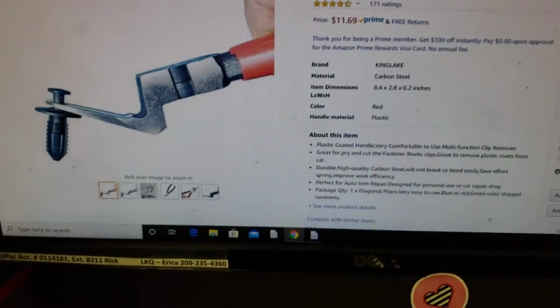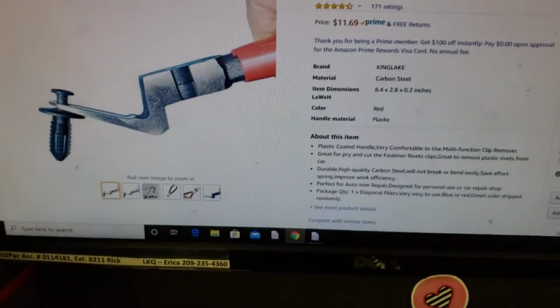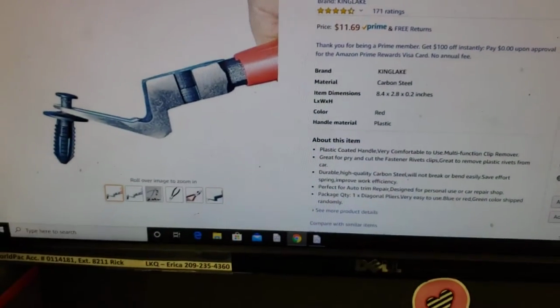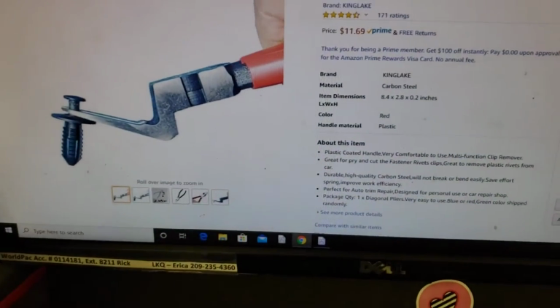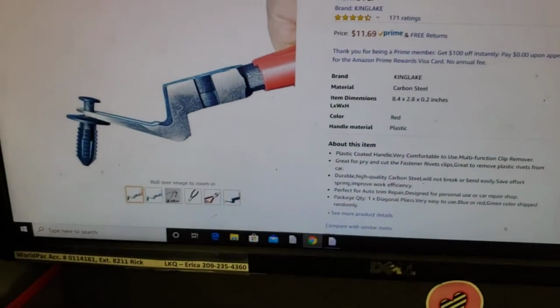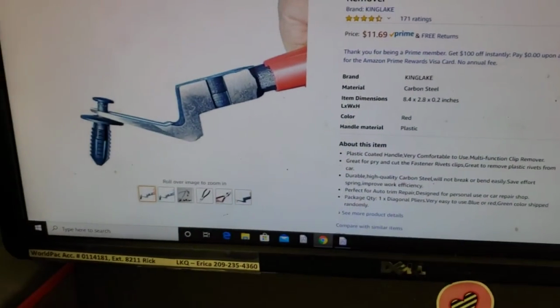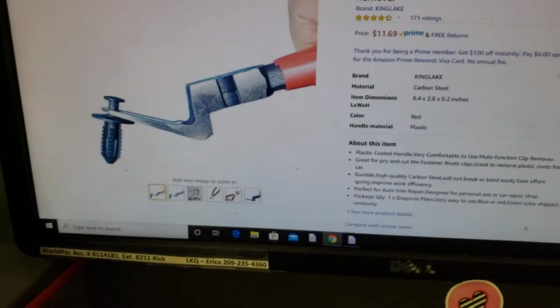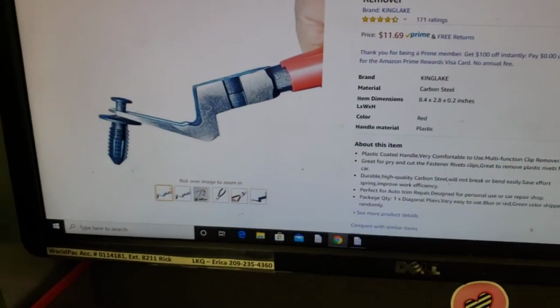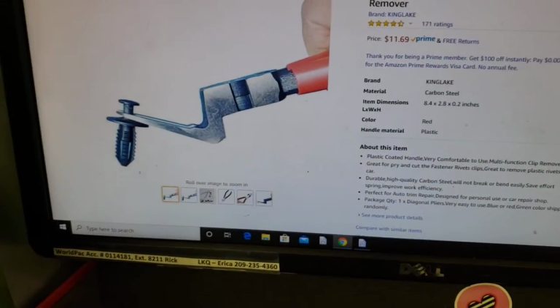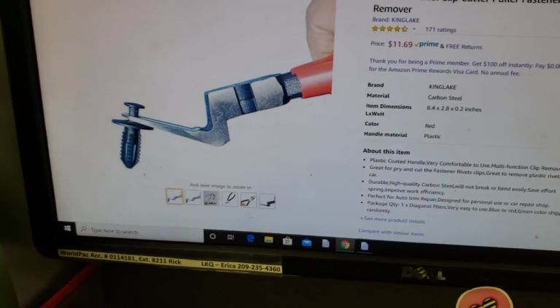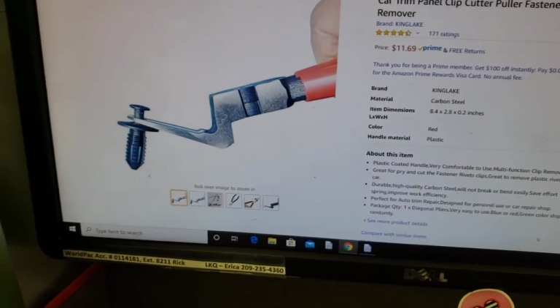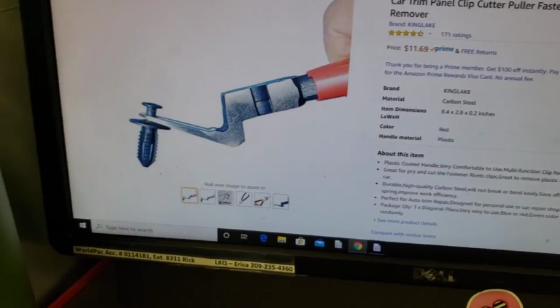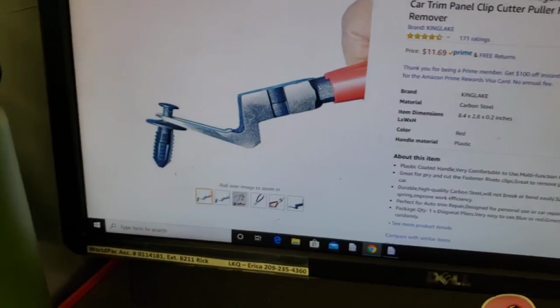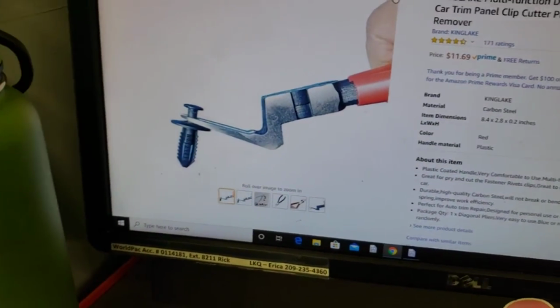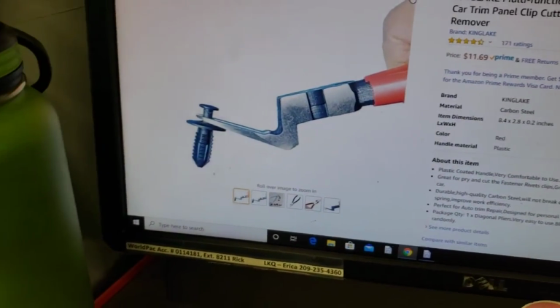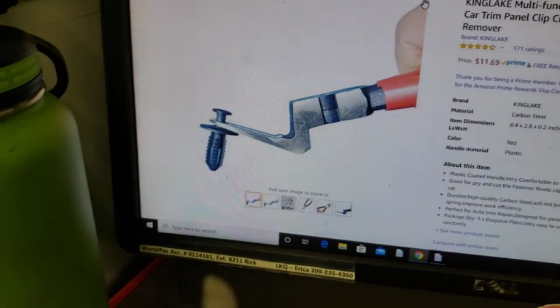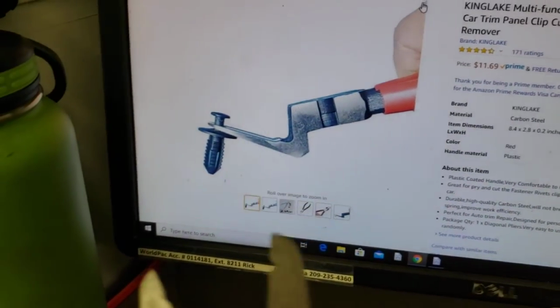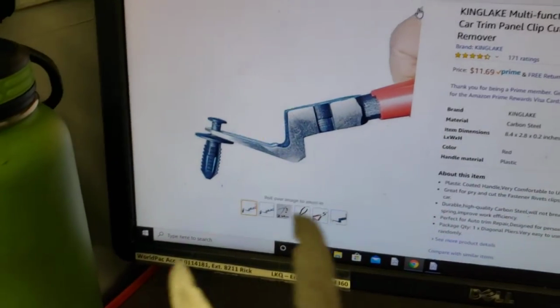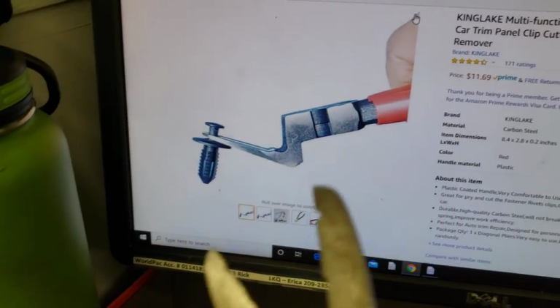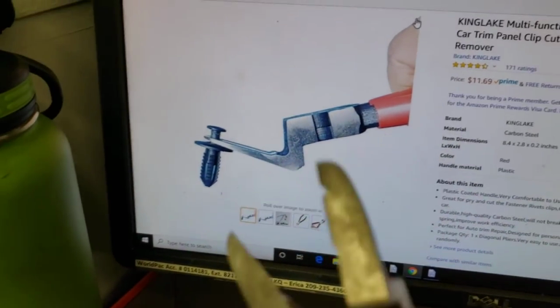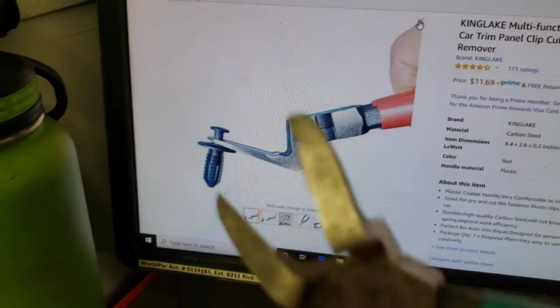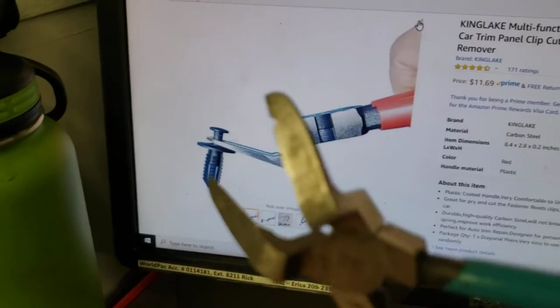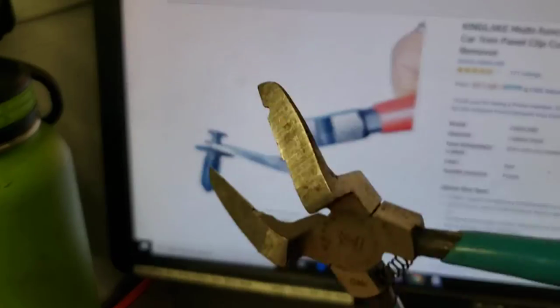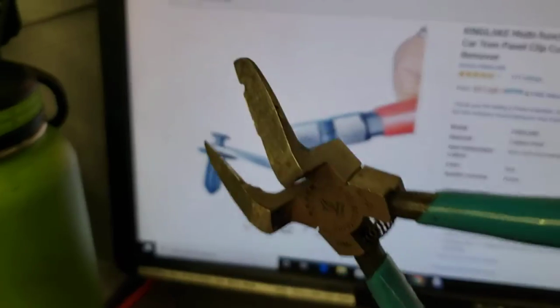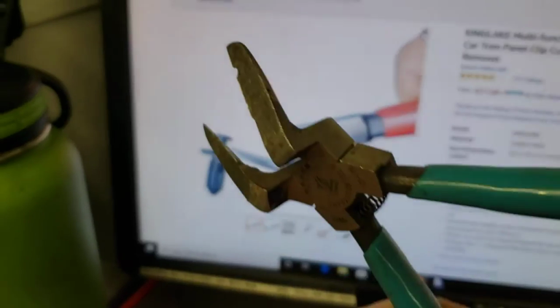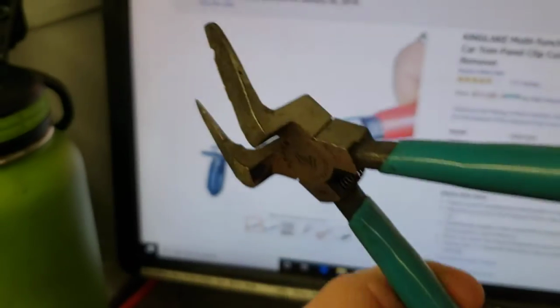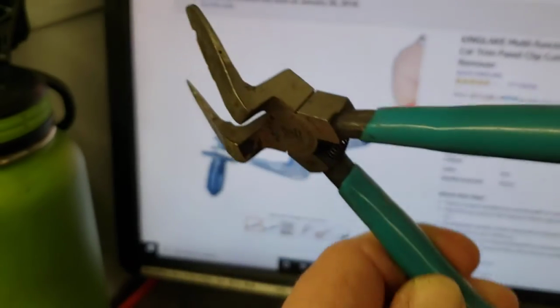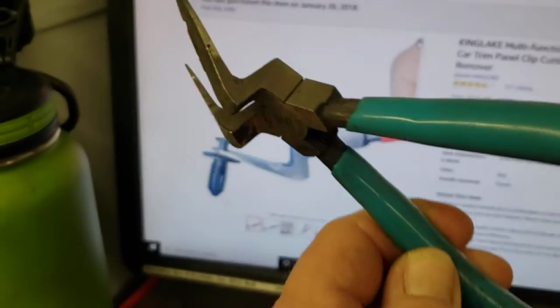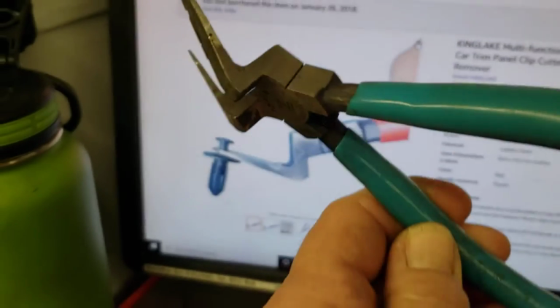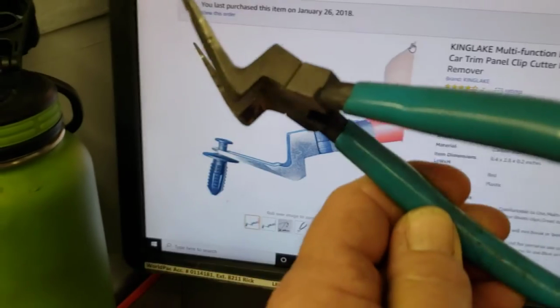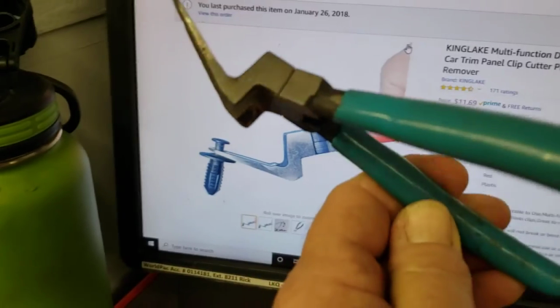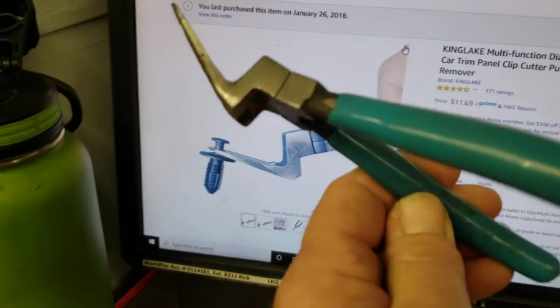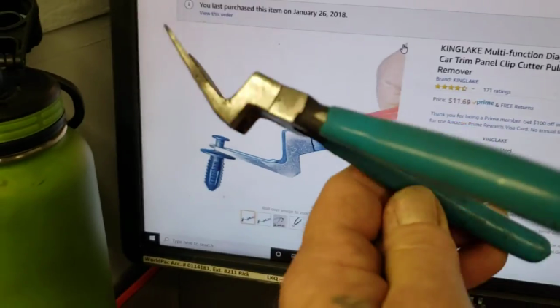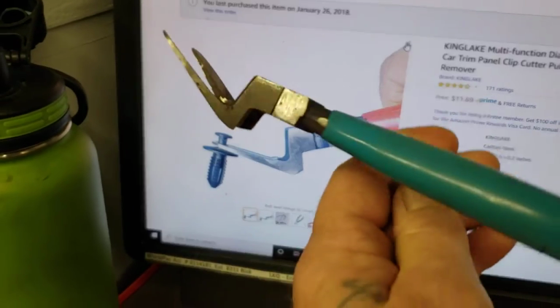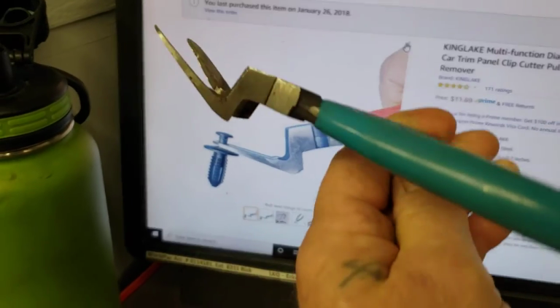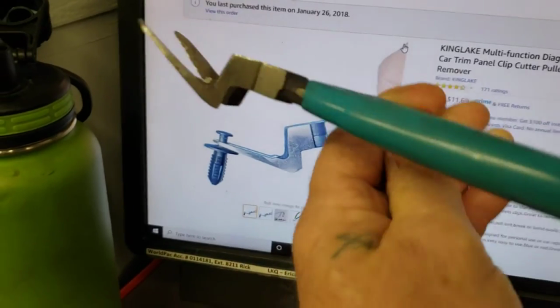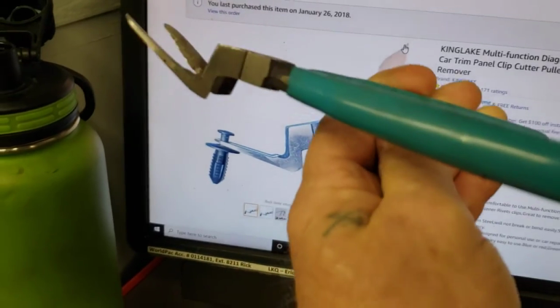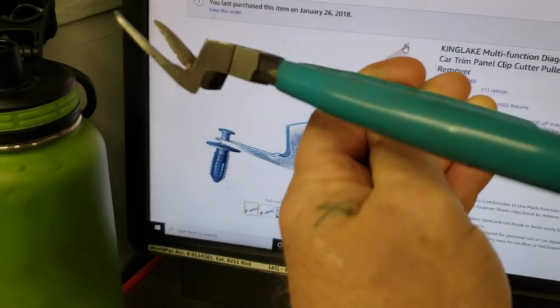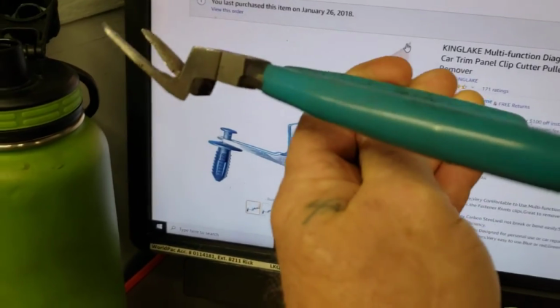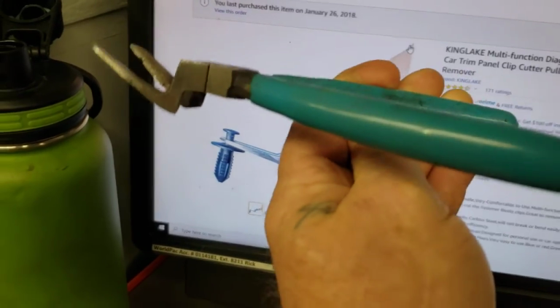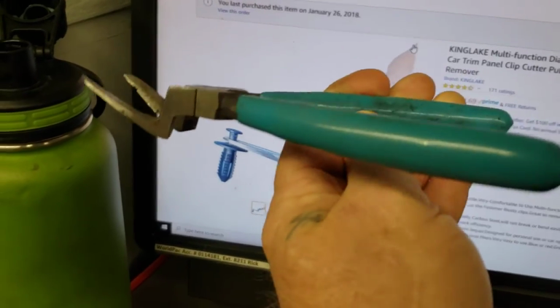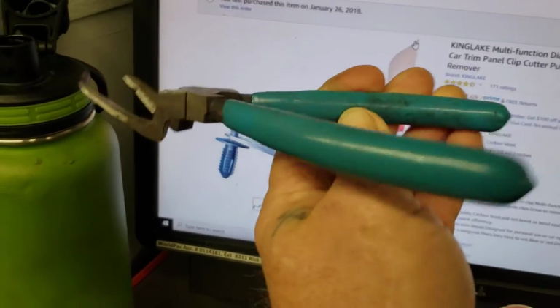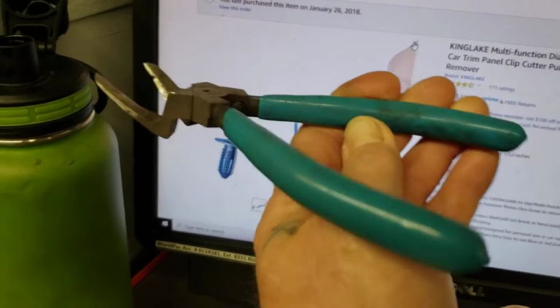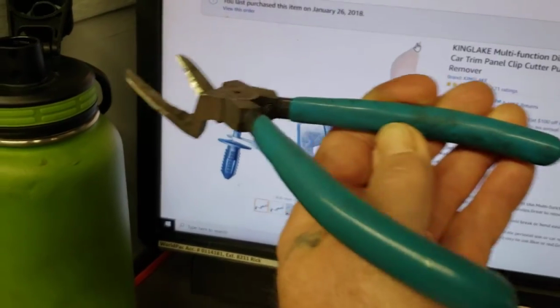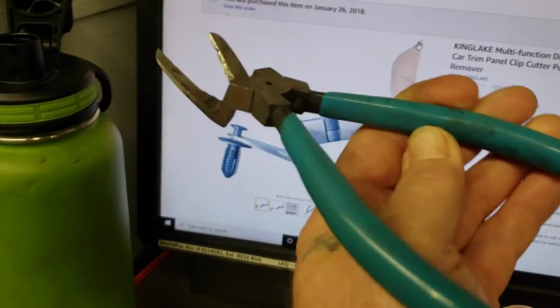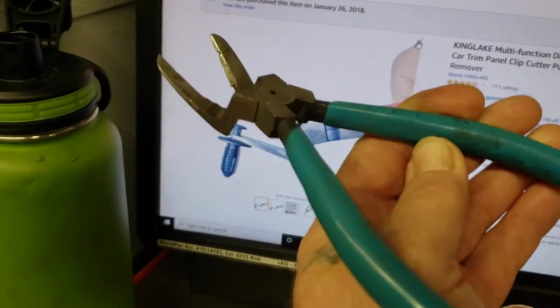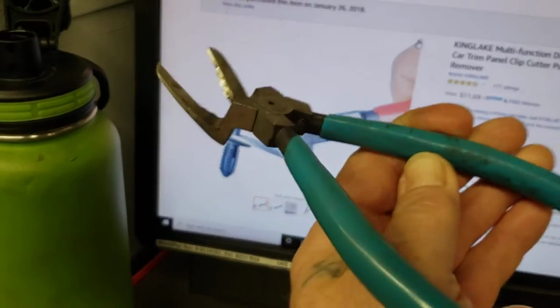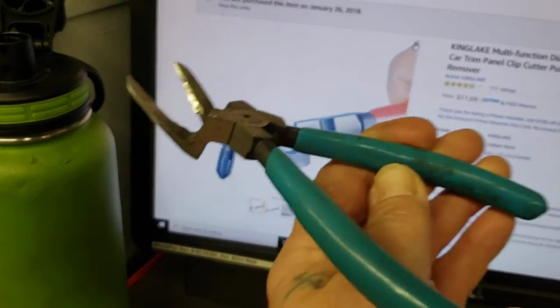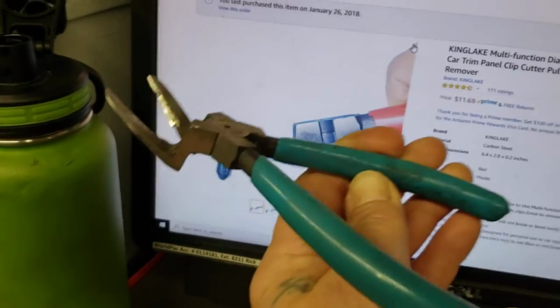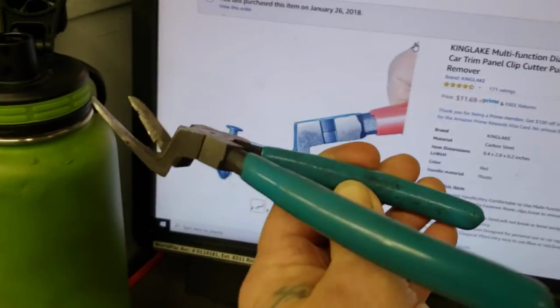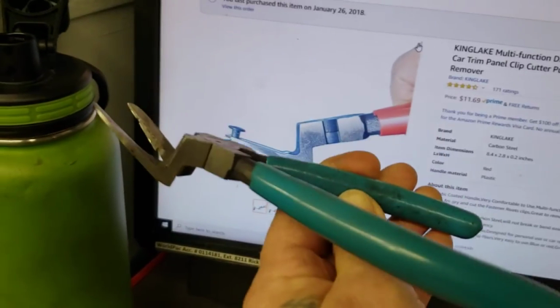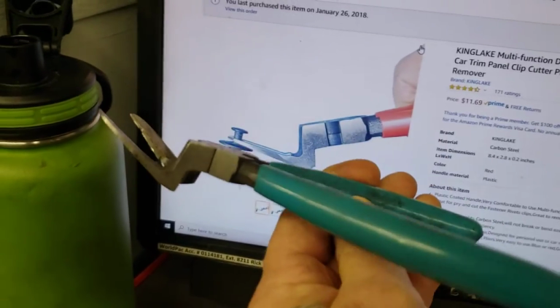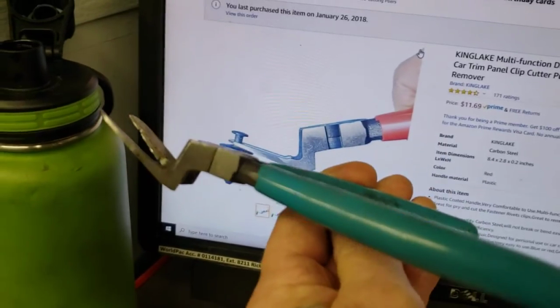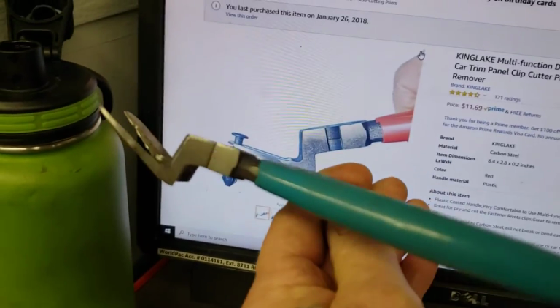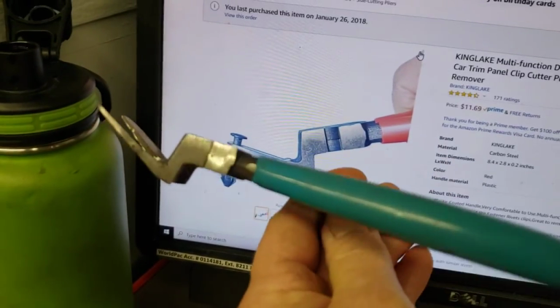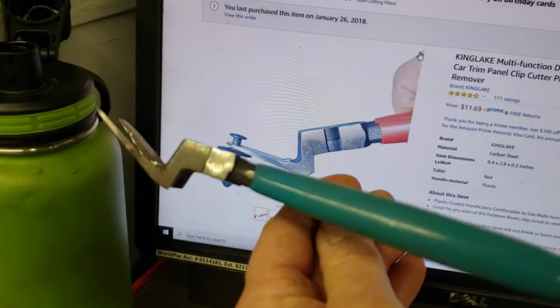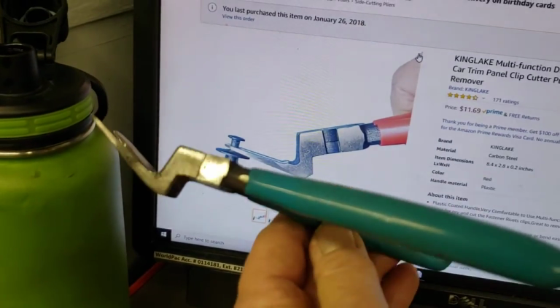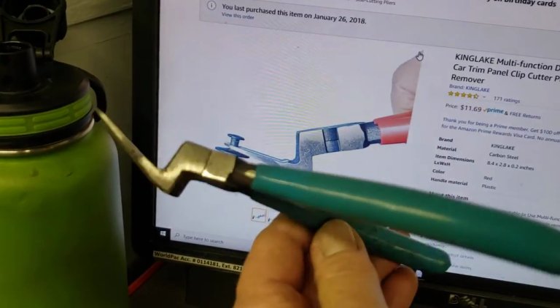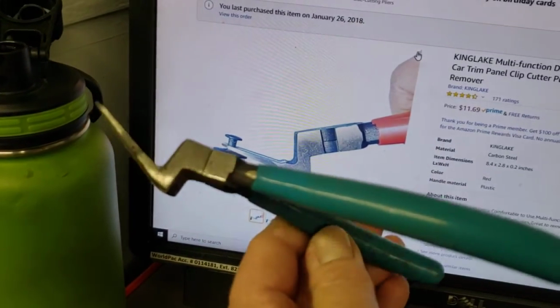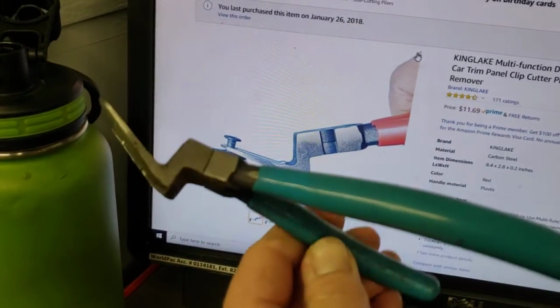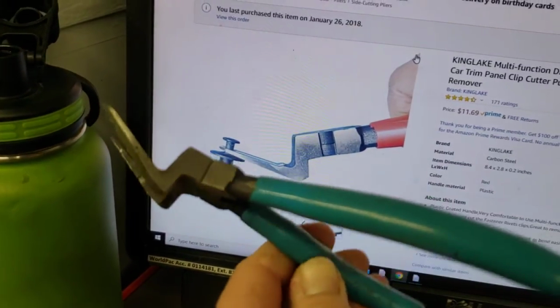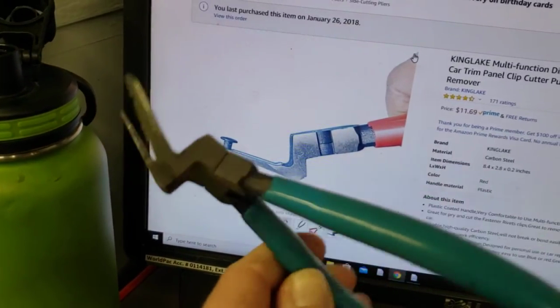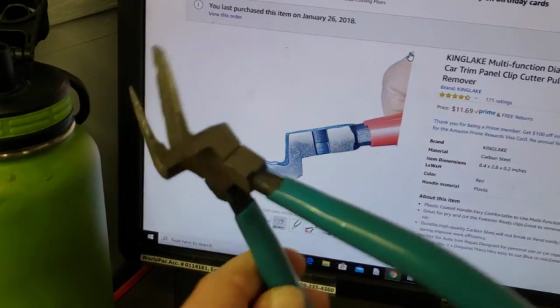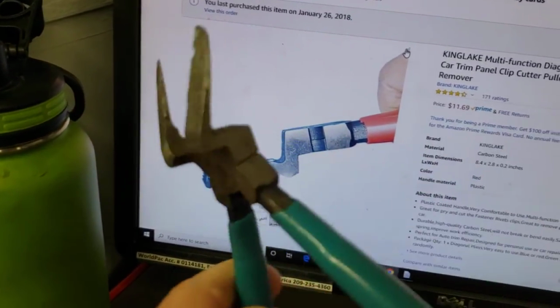I bought these a while ago. So this is my pair right here after I've been using it. Very, very handy.